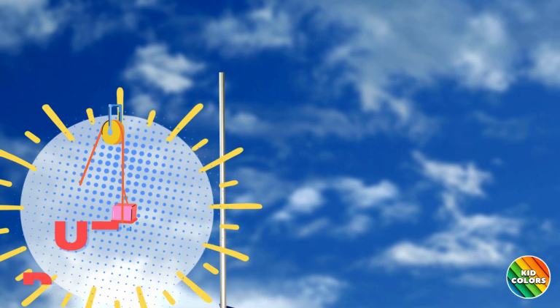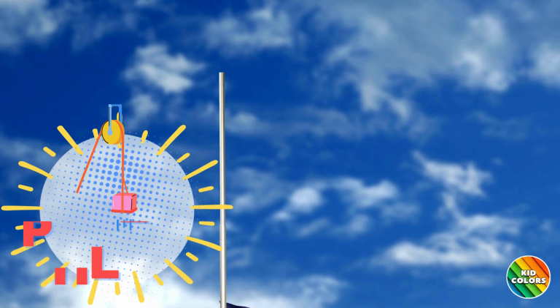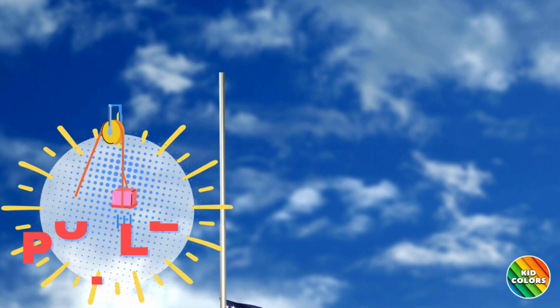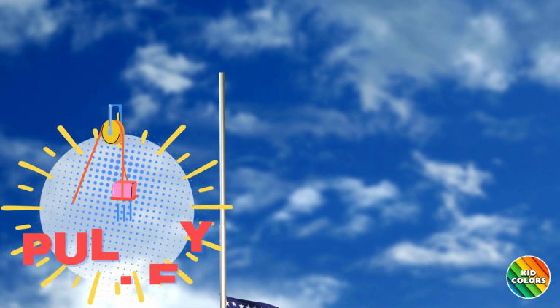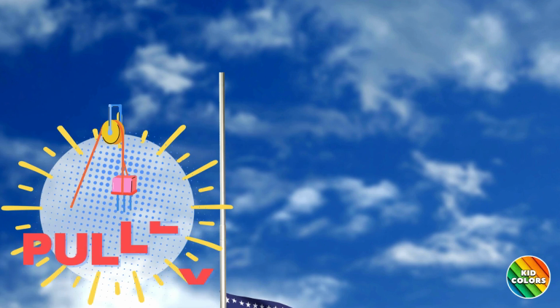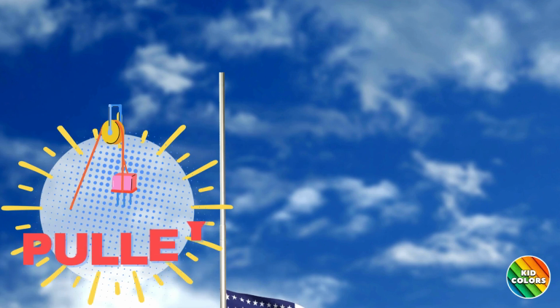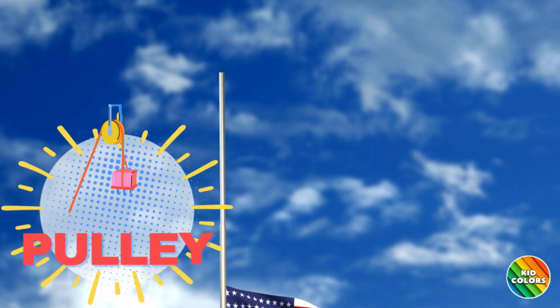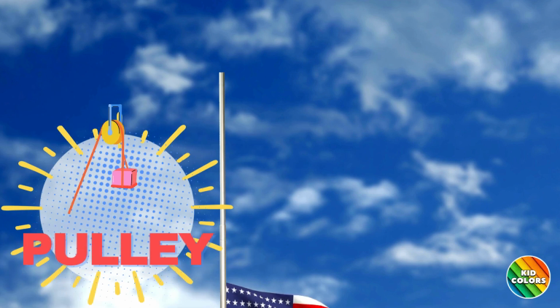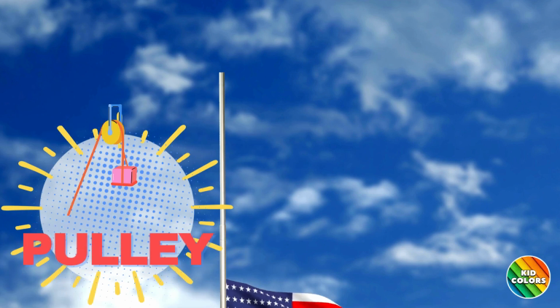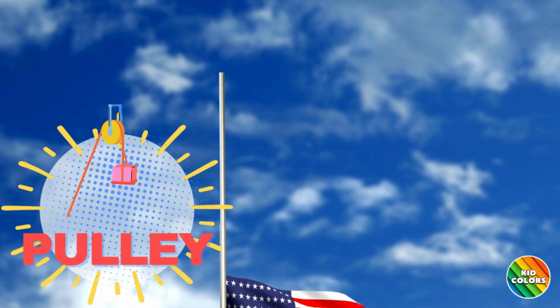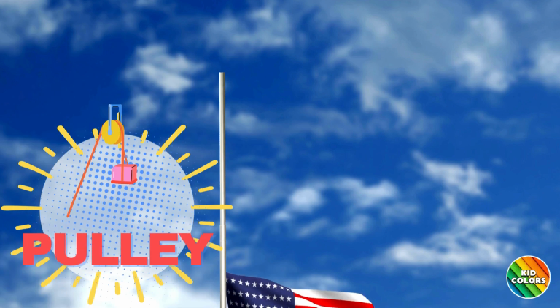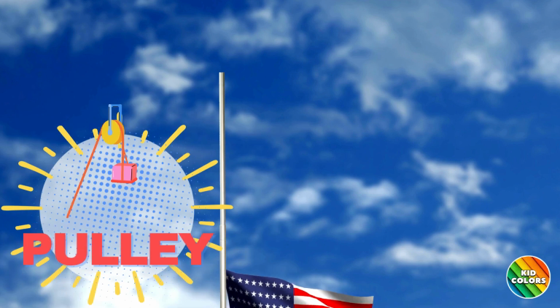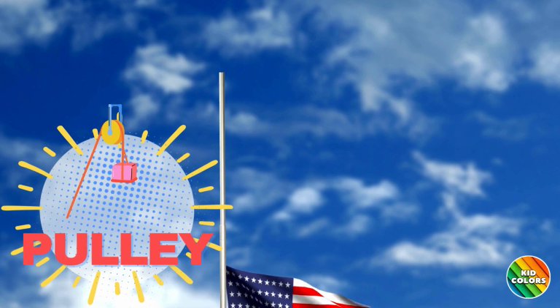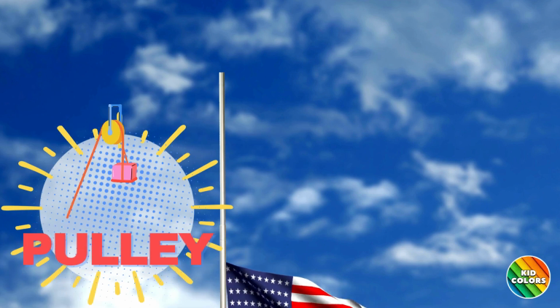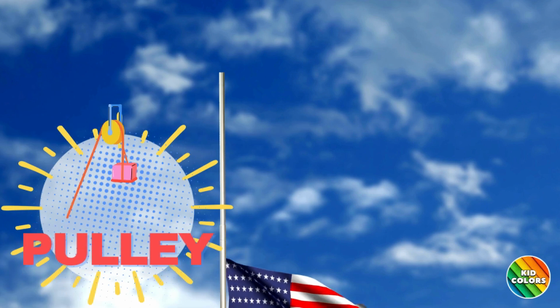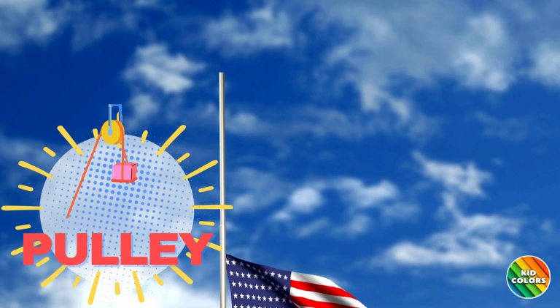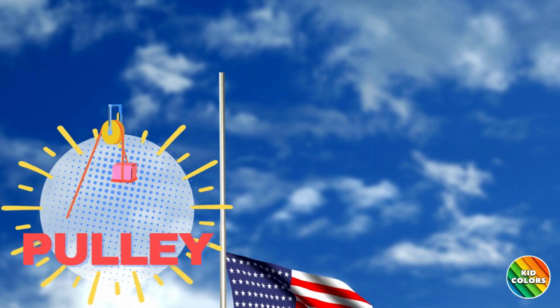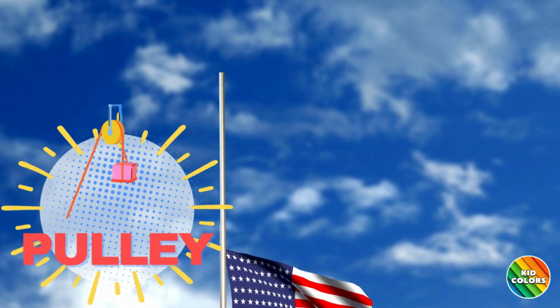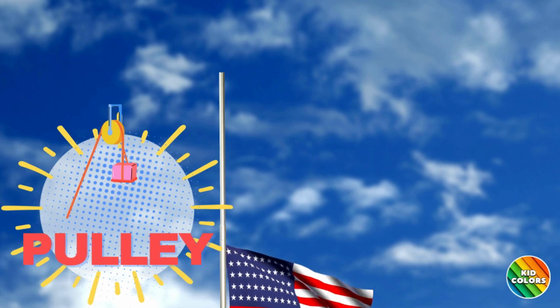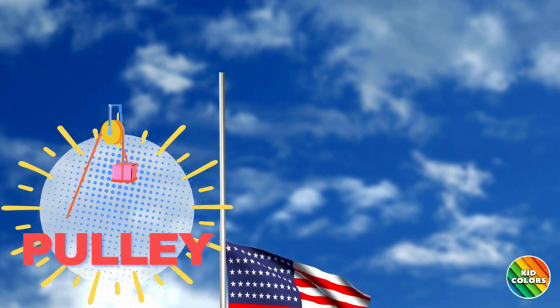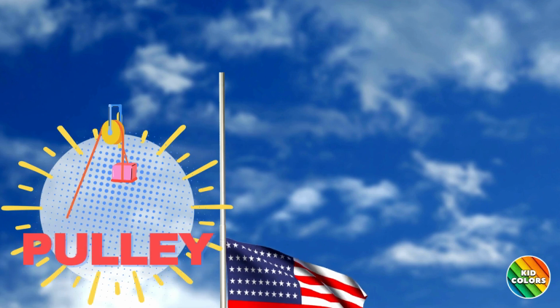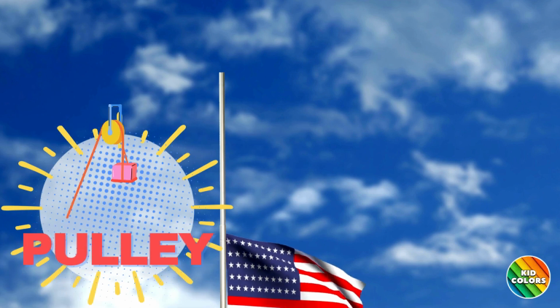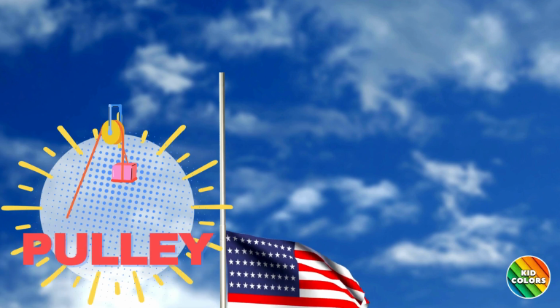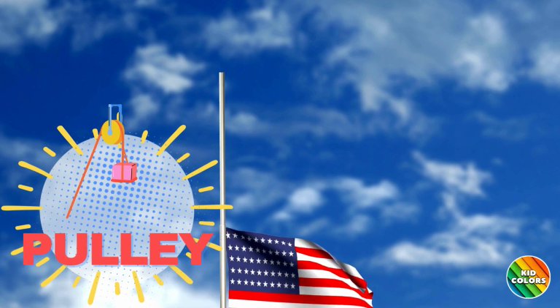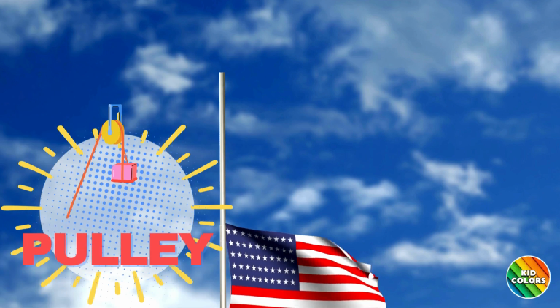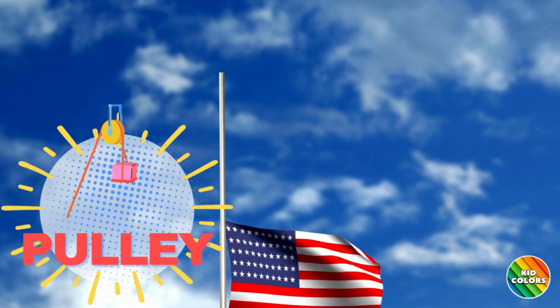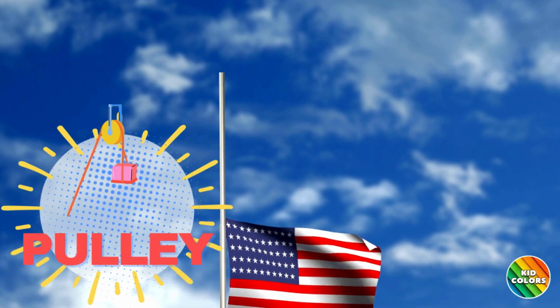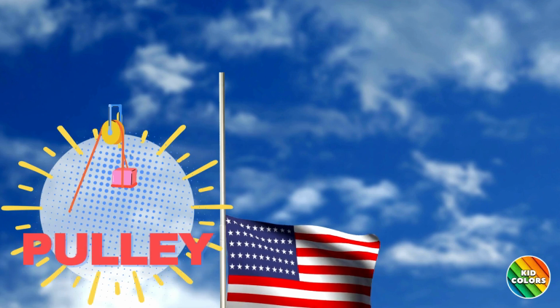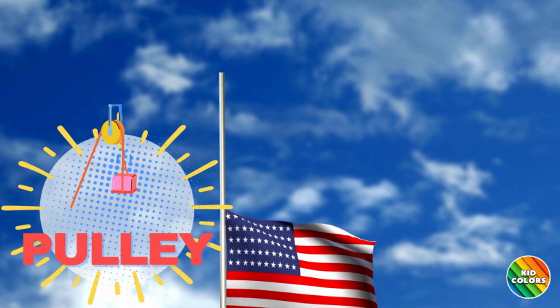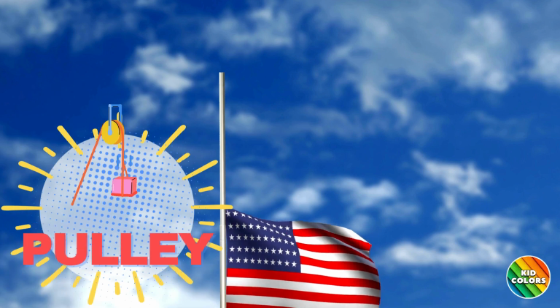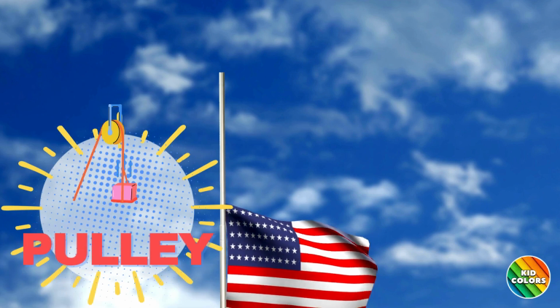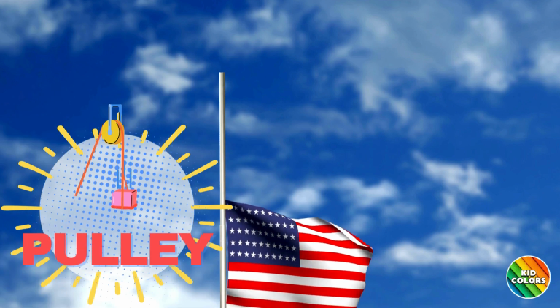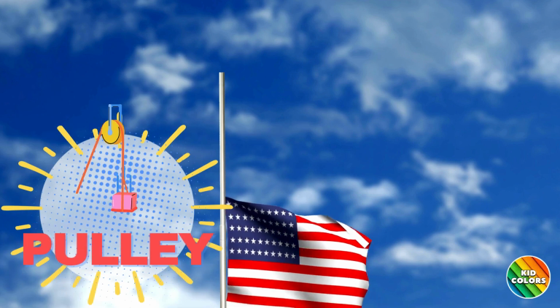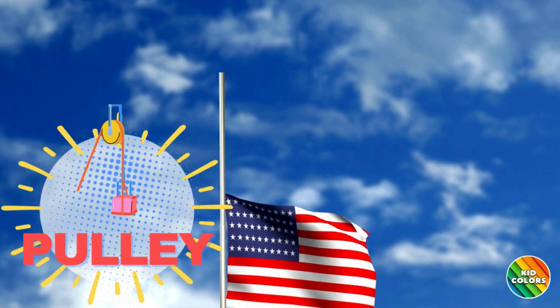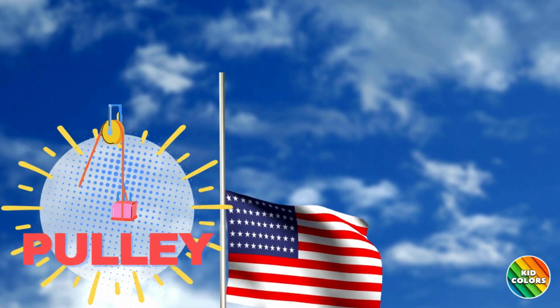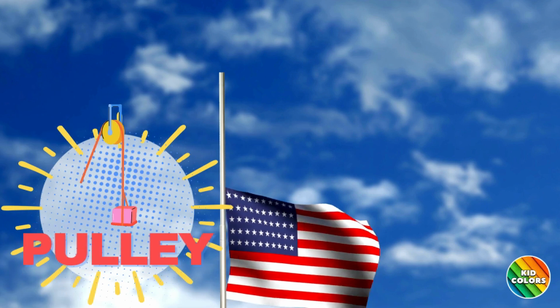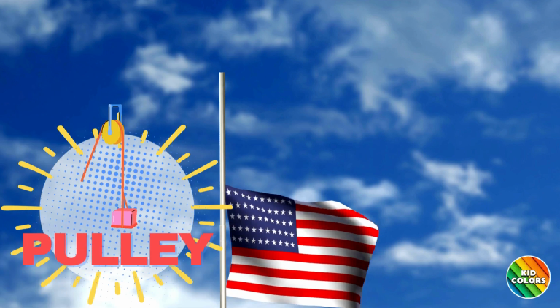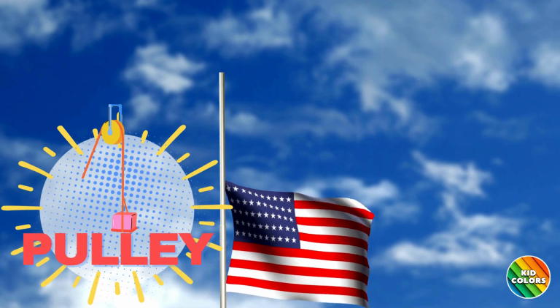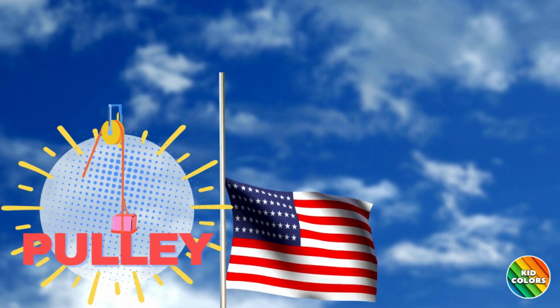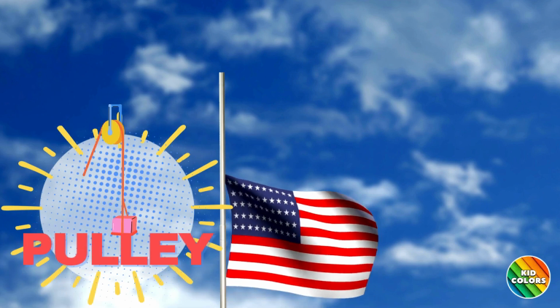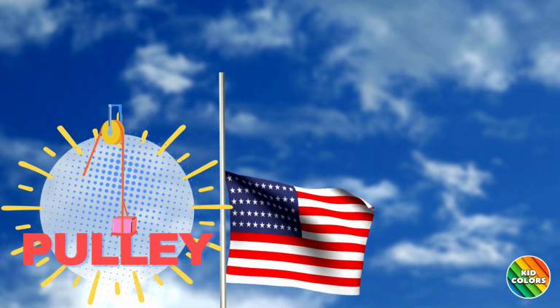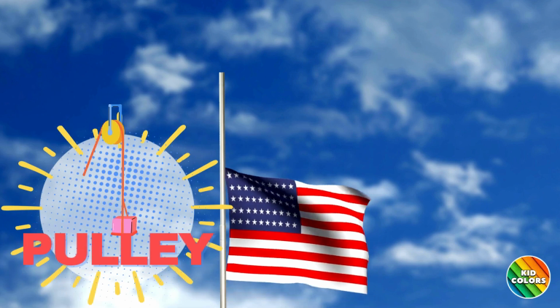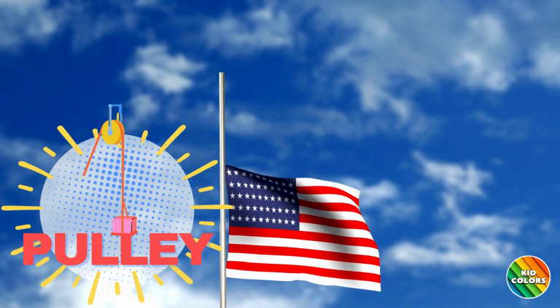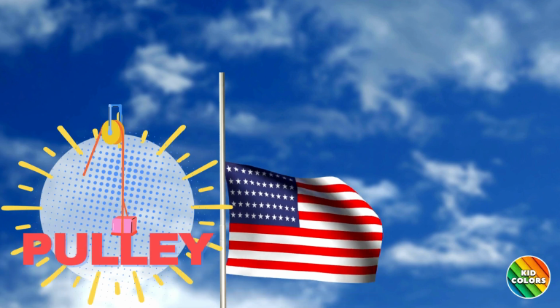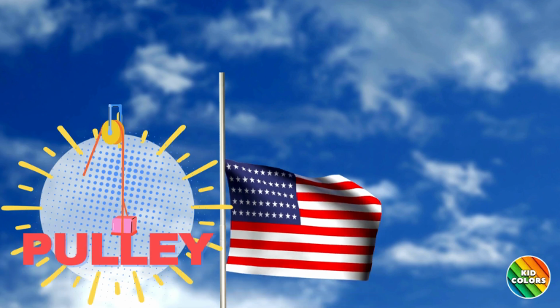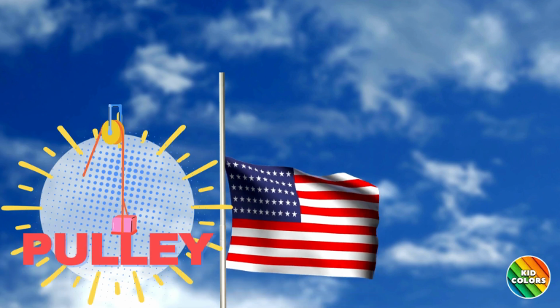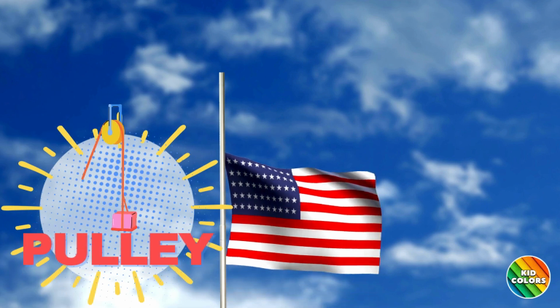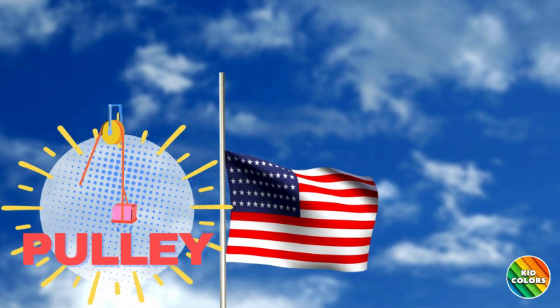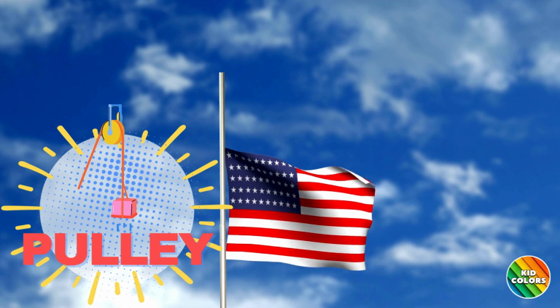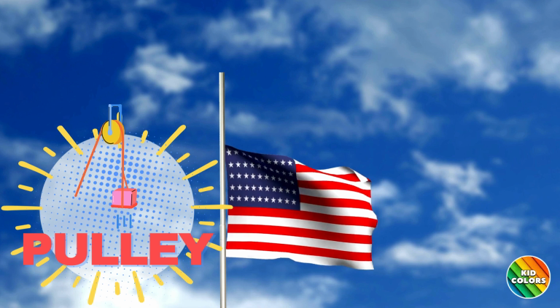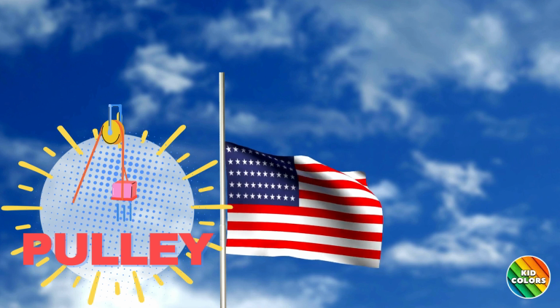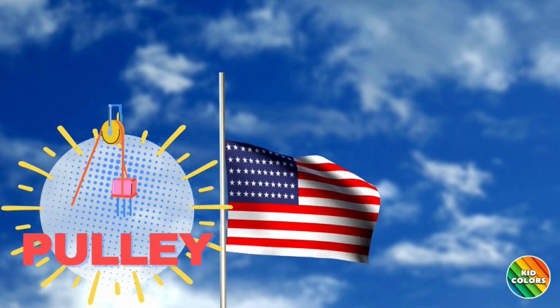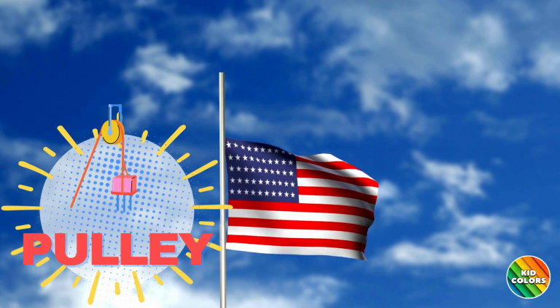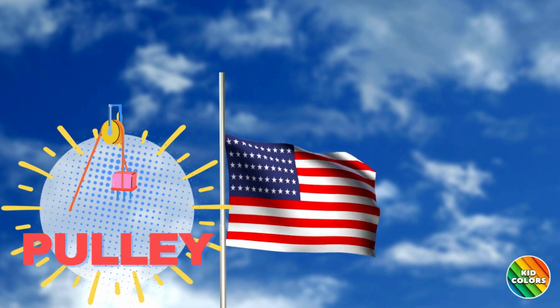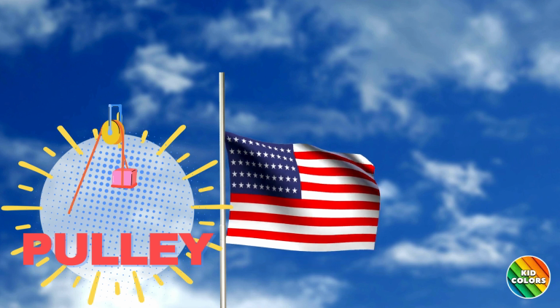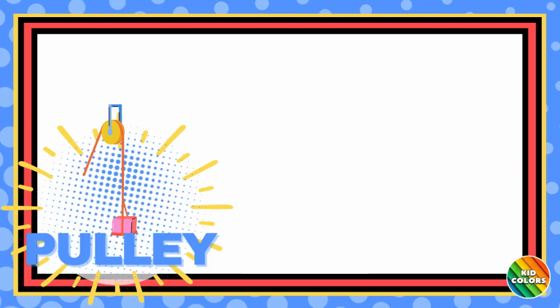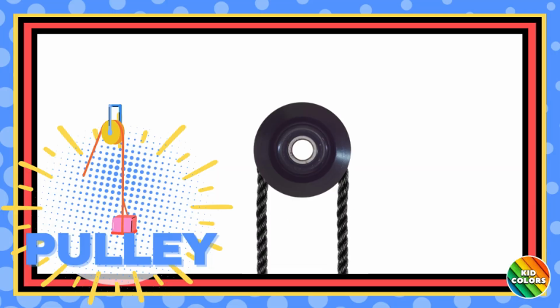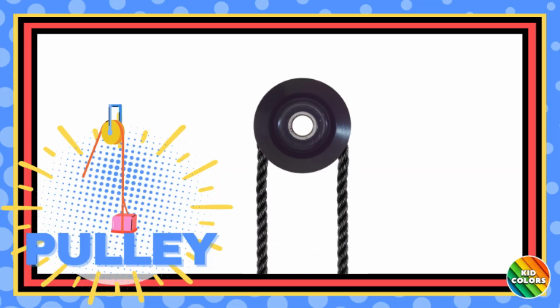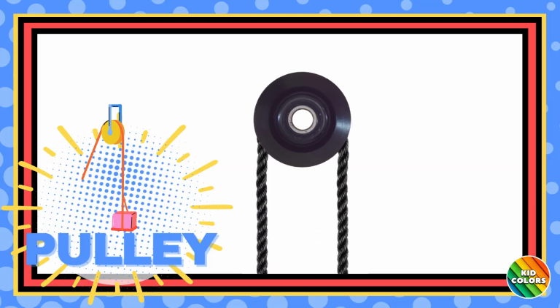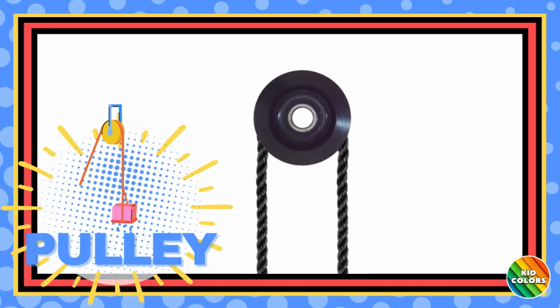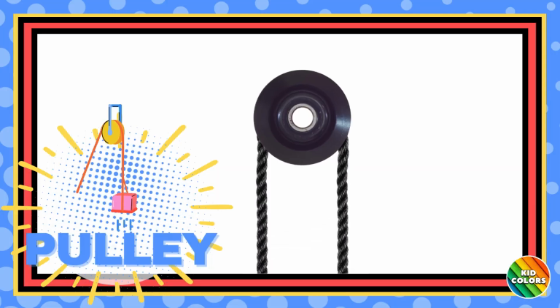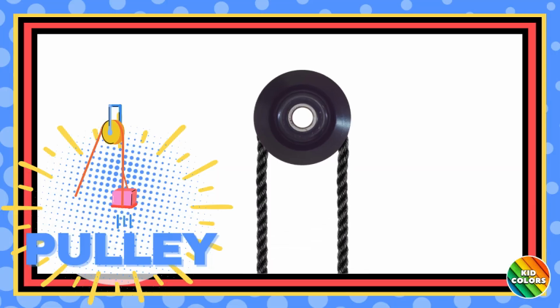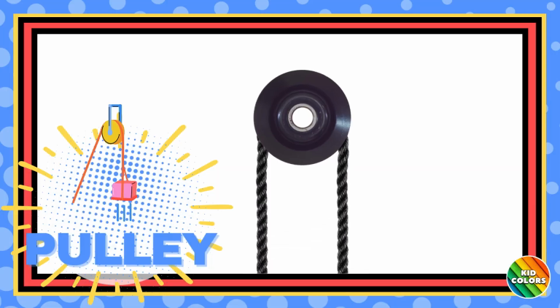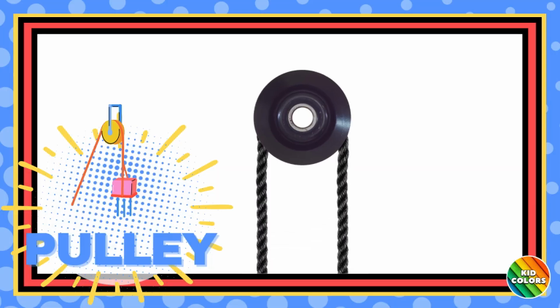Pulley. Picture a flag going up a flagpole. A pulley helps lift things using a rope or chain.